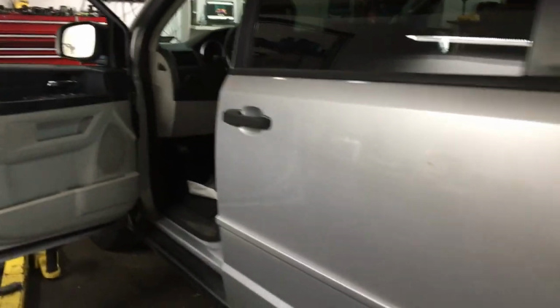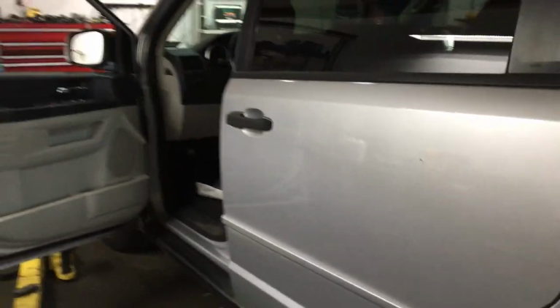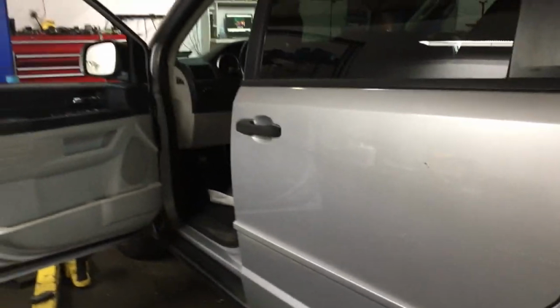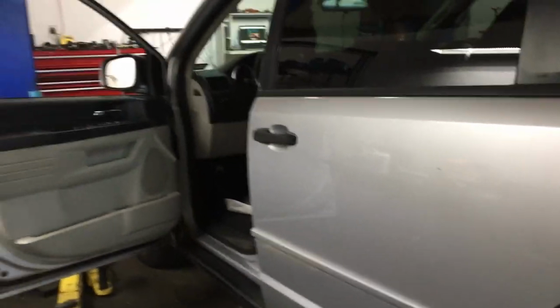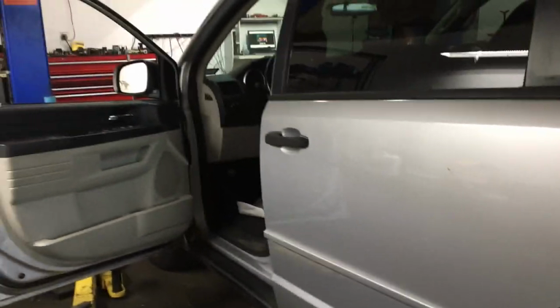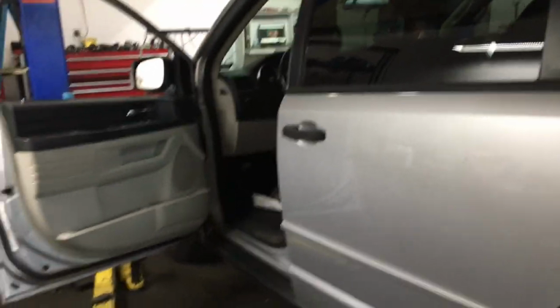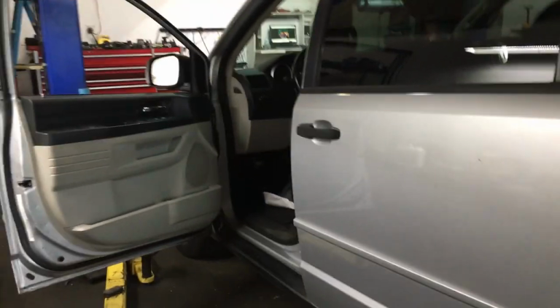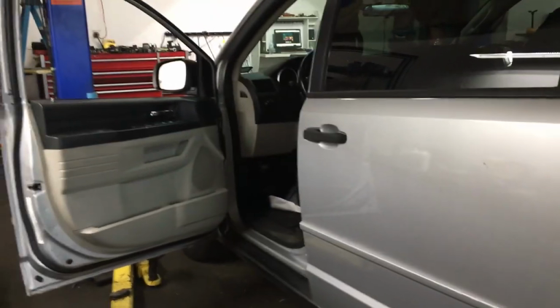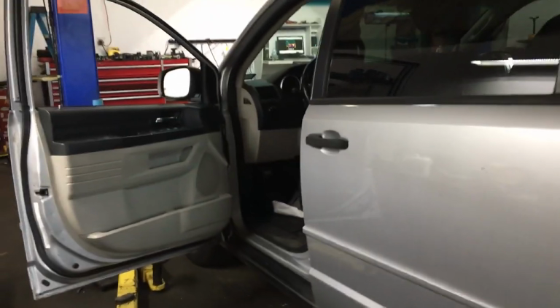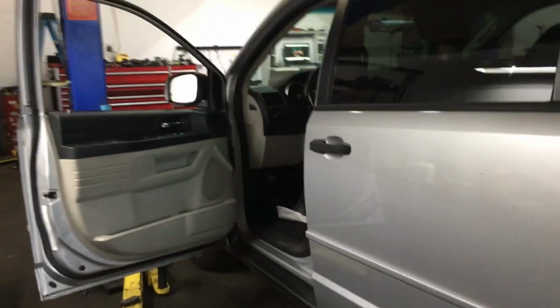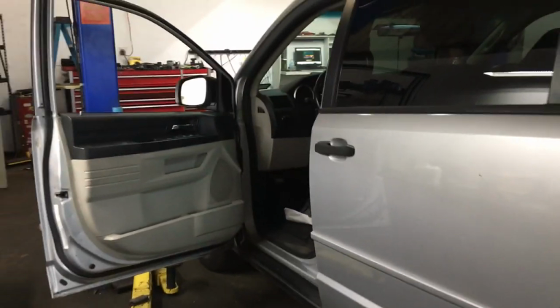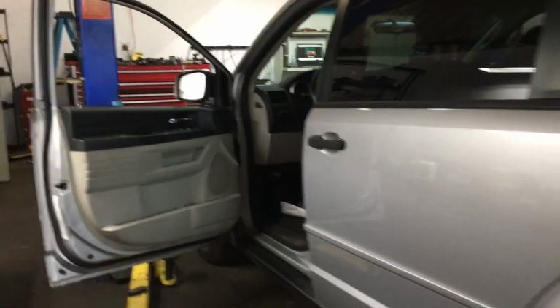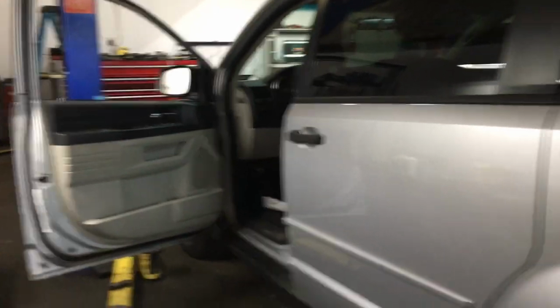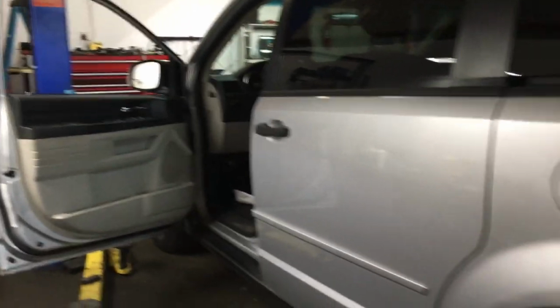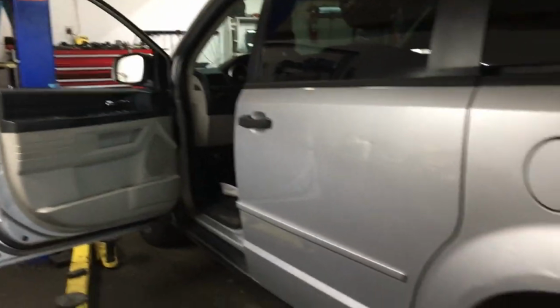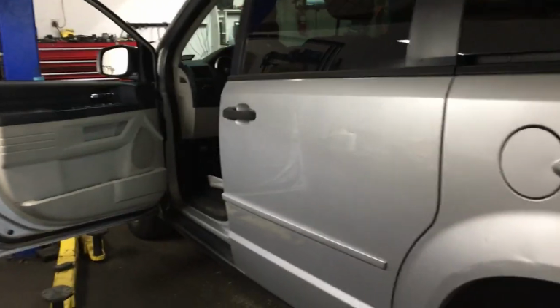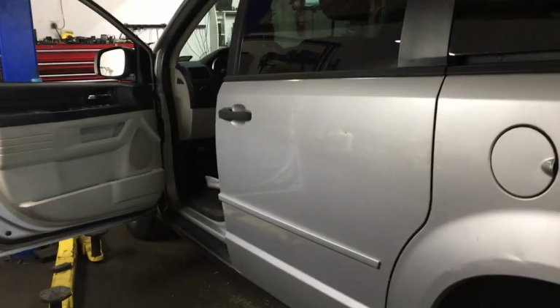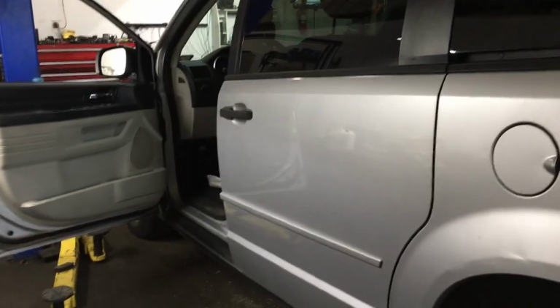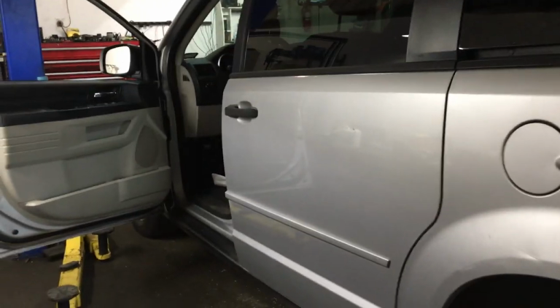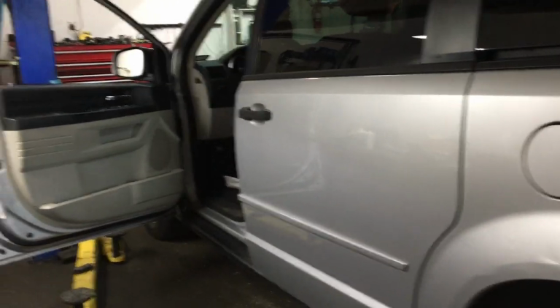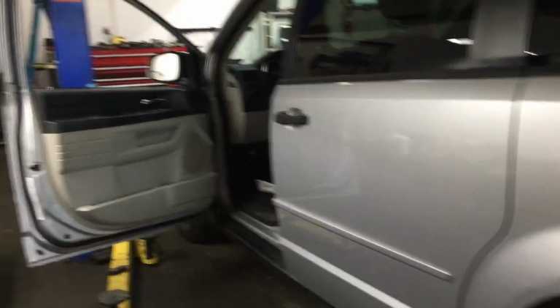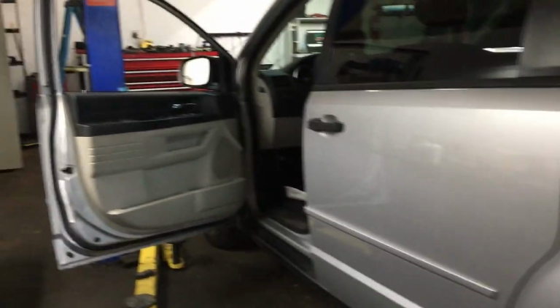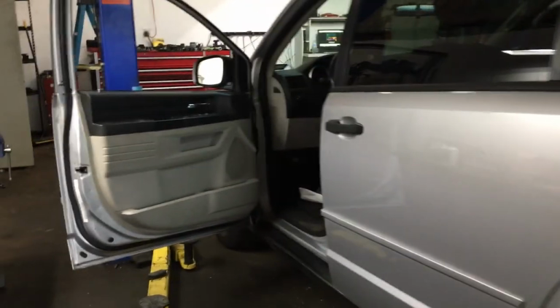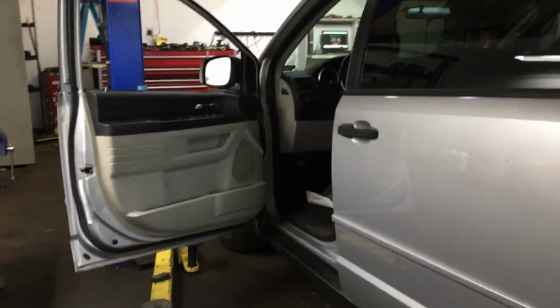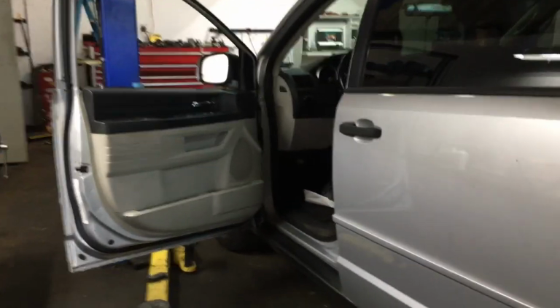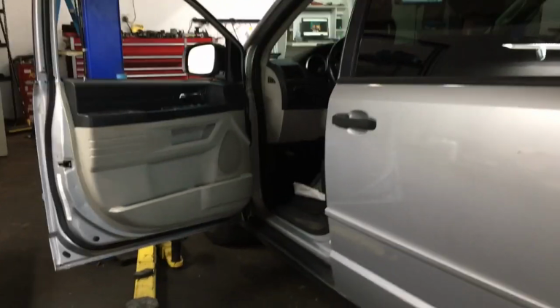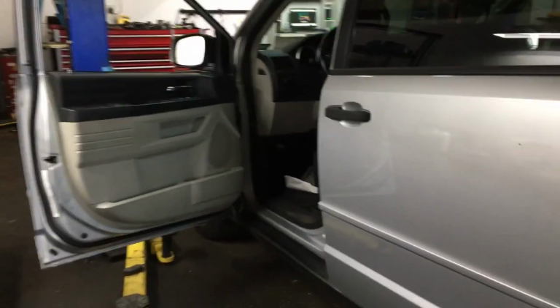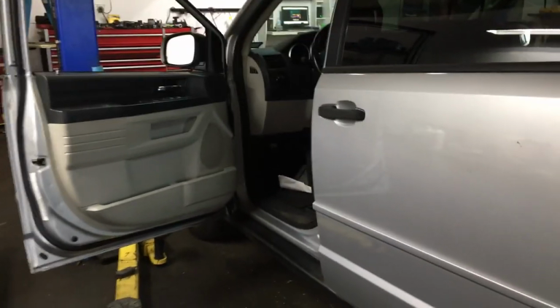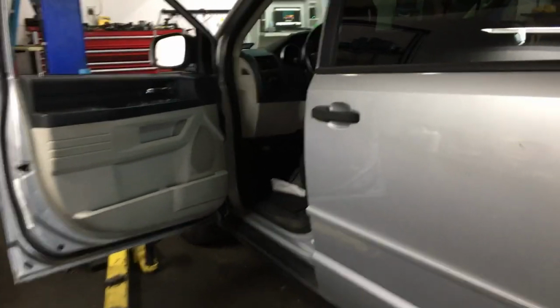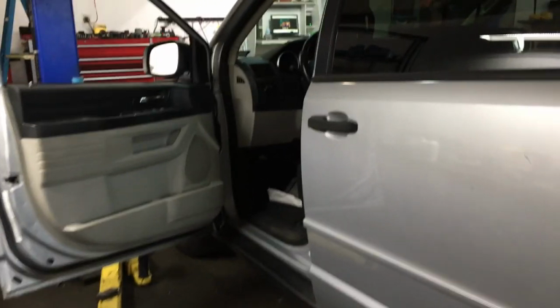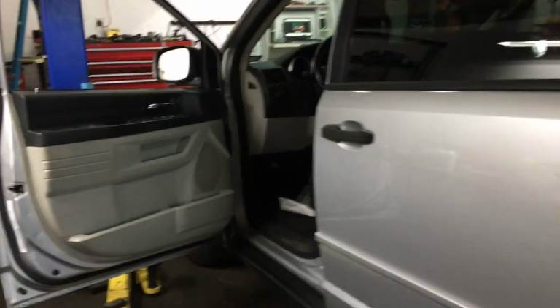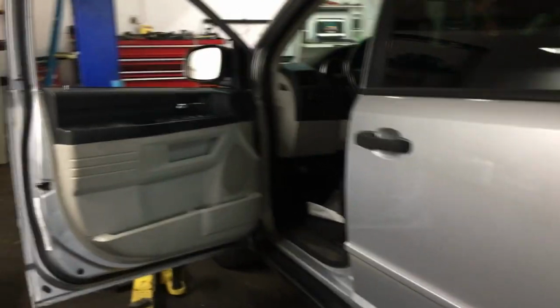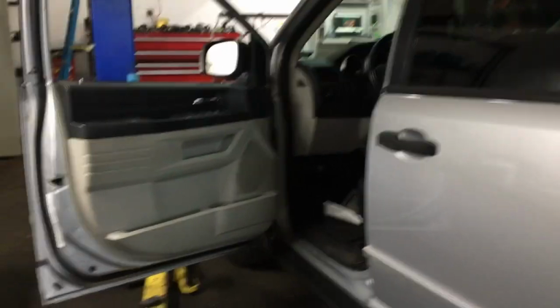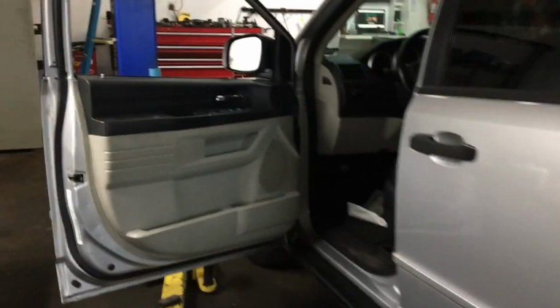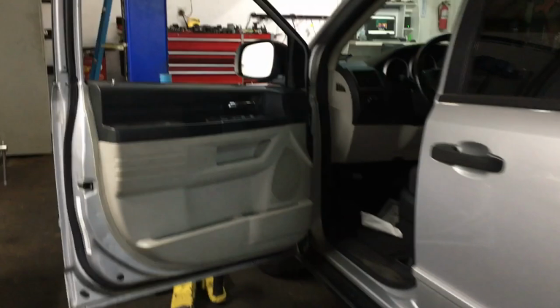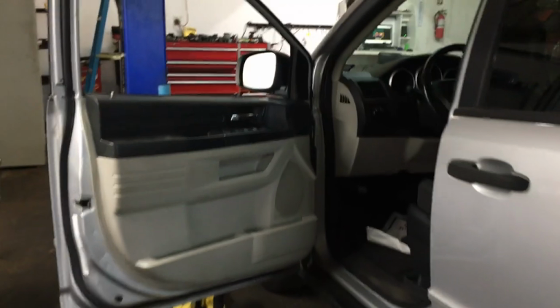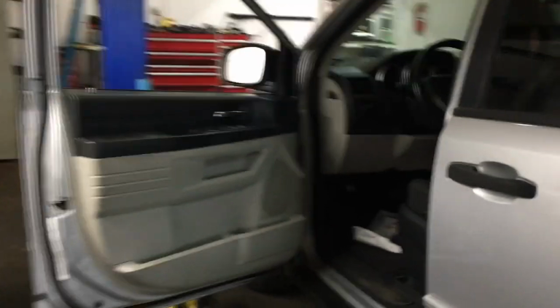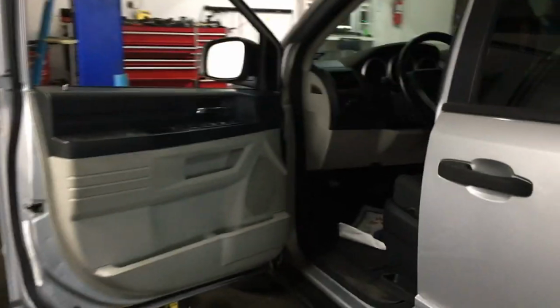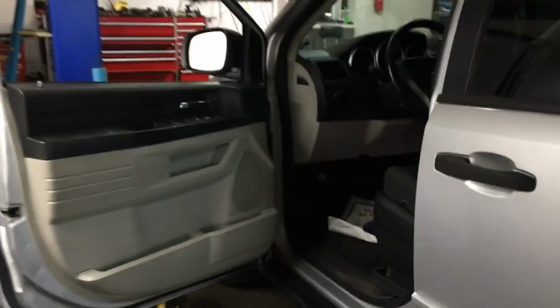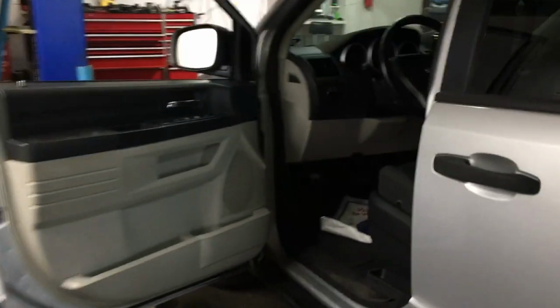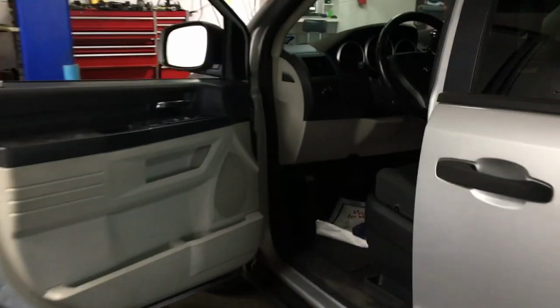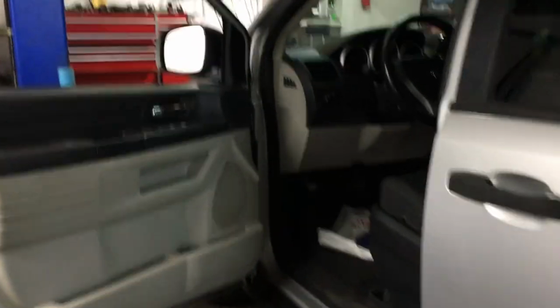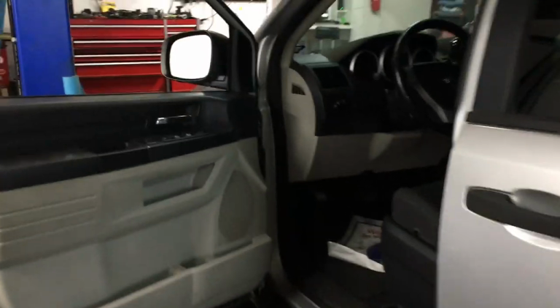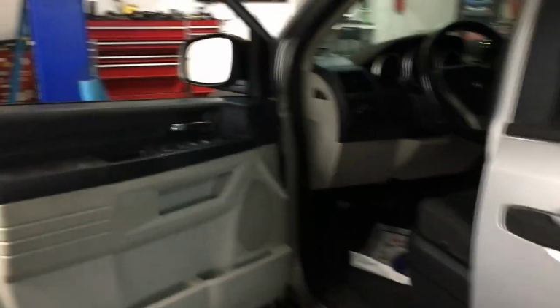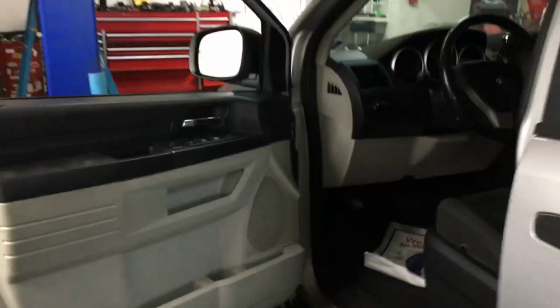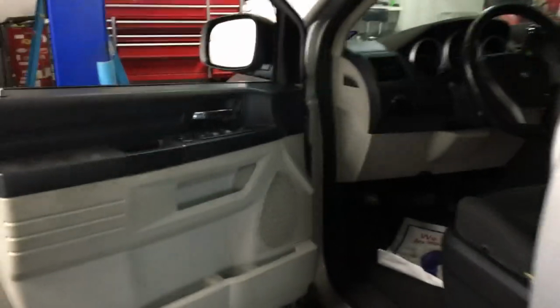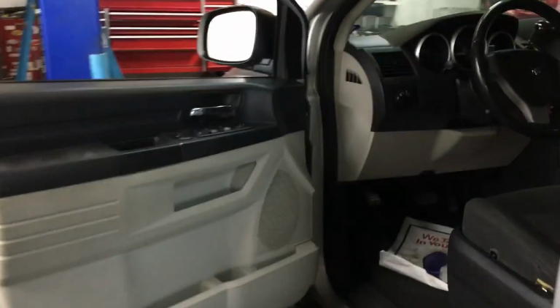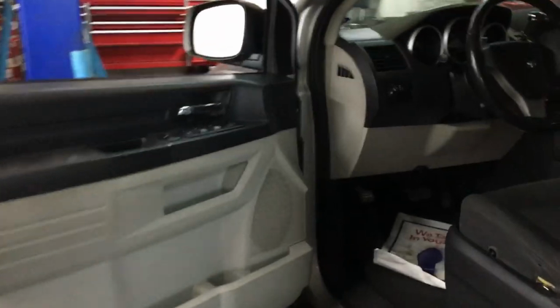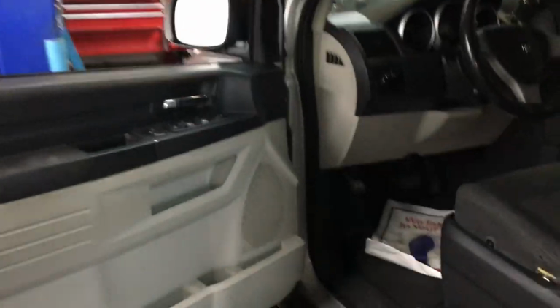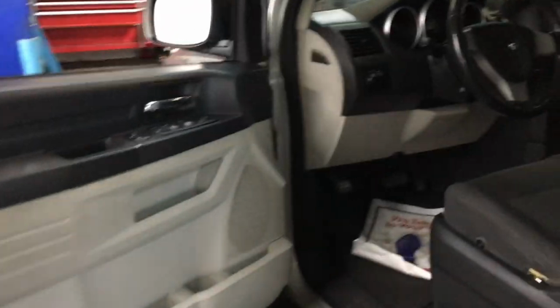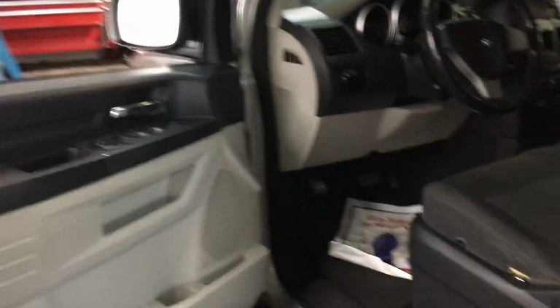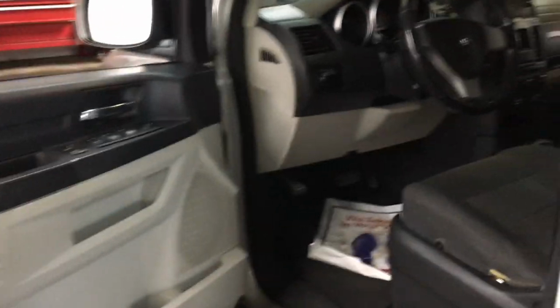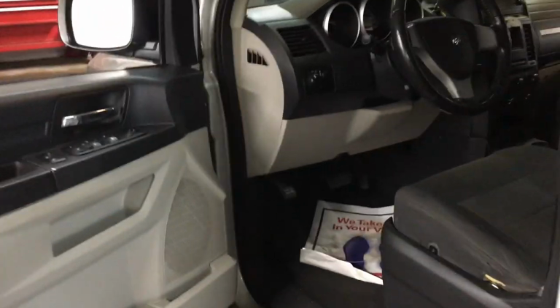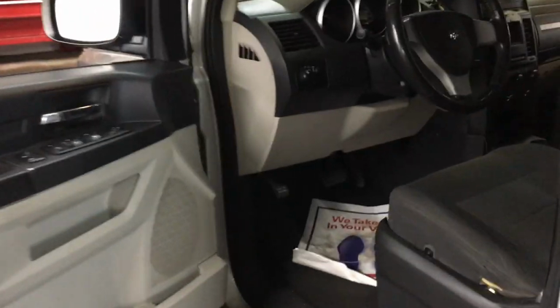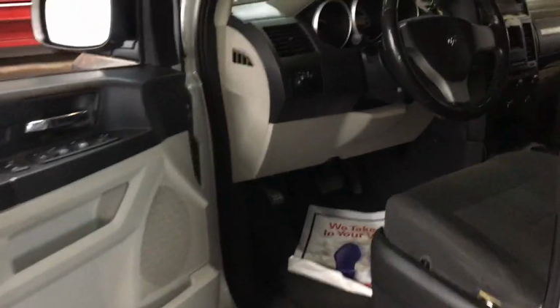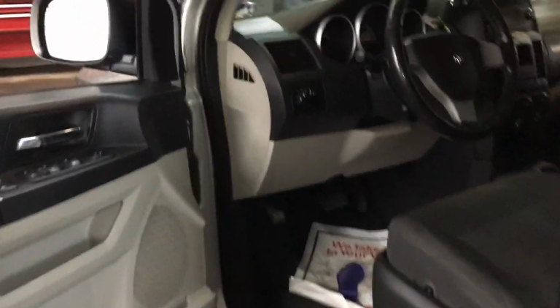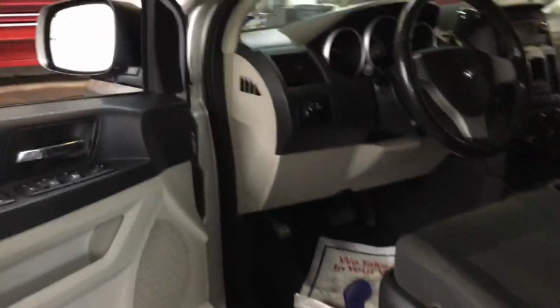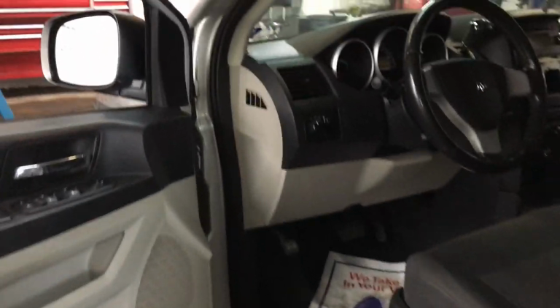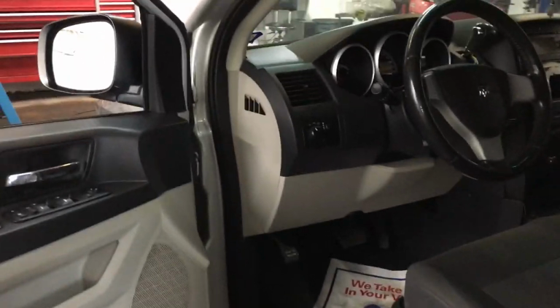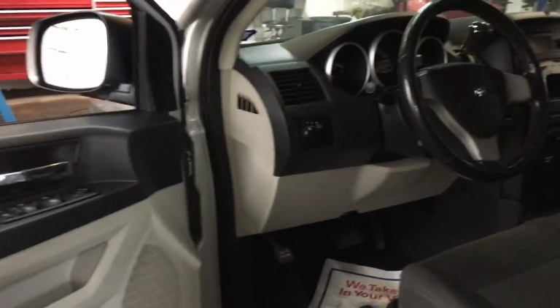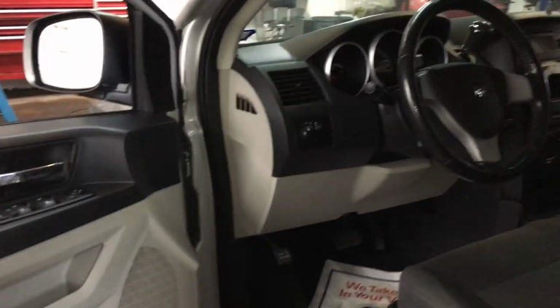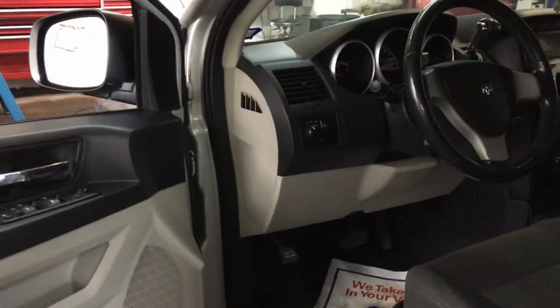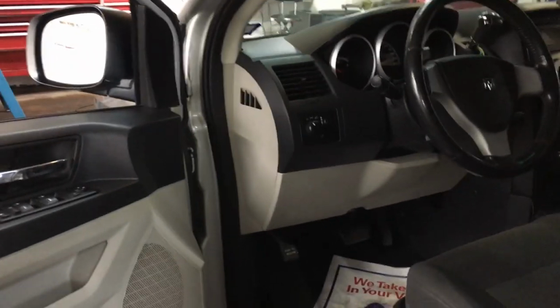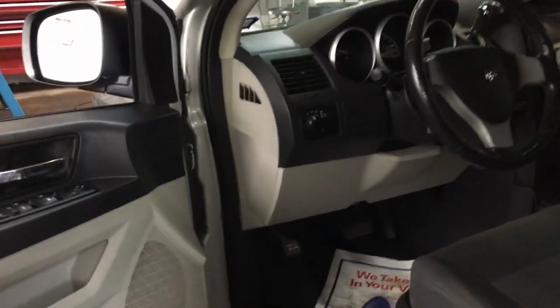A customer brought it in yesterday. His complaint was that the brake pedal would go all the way to the floor and it would just take a while to stop.